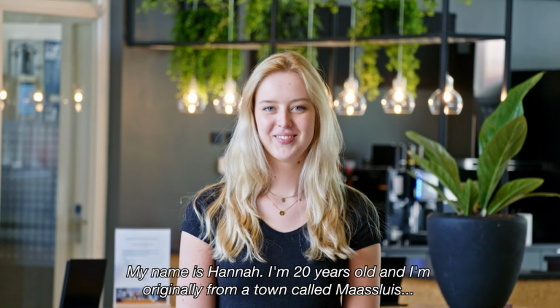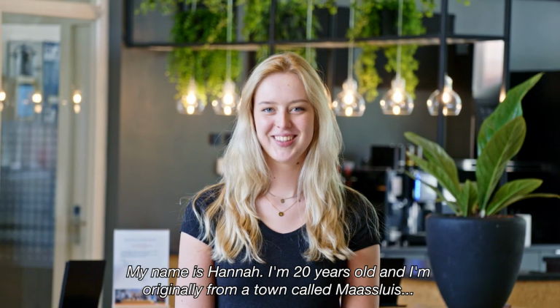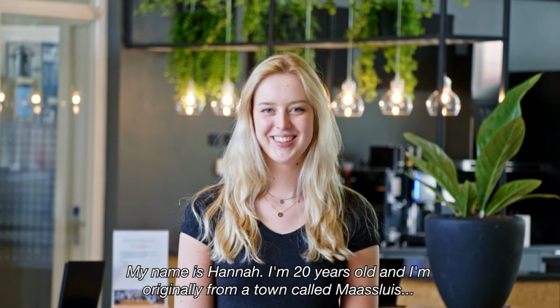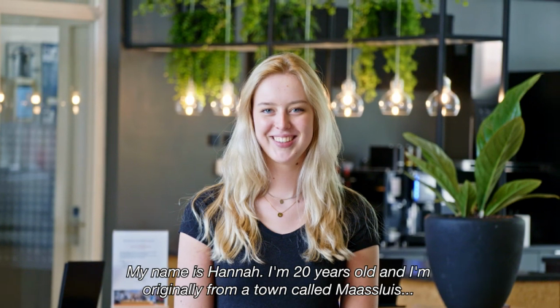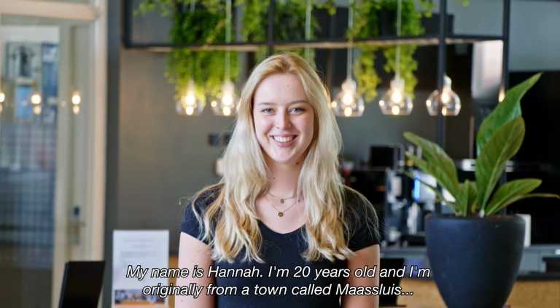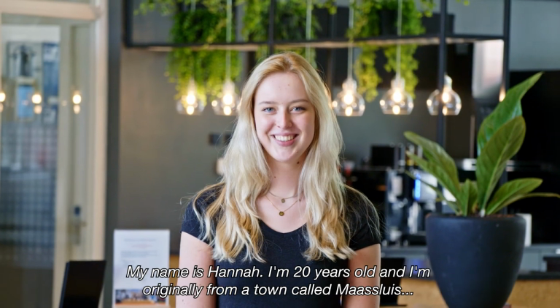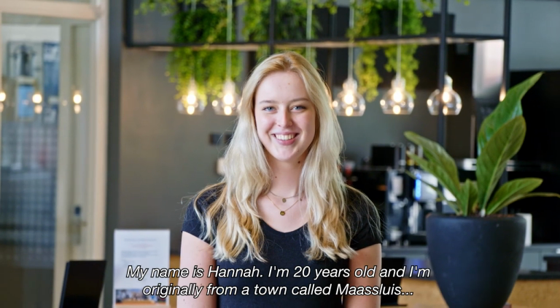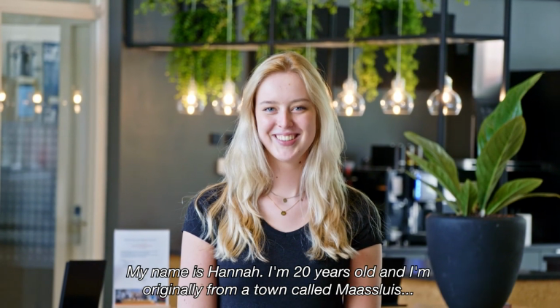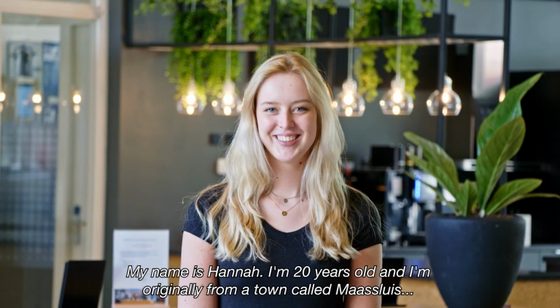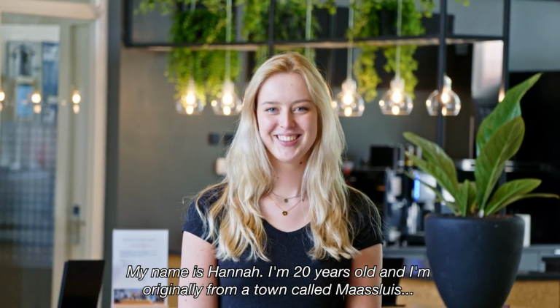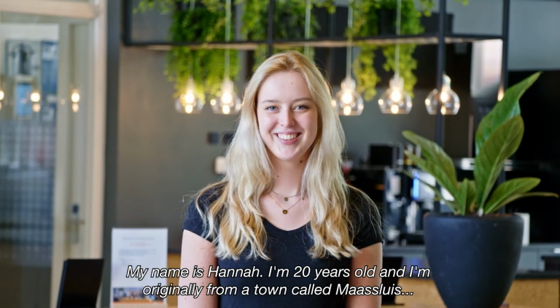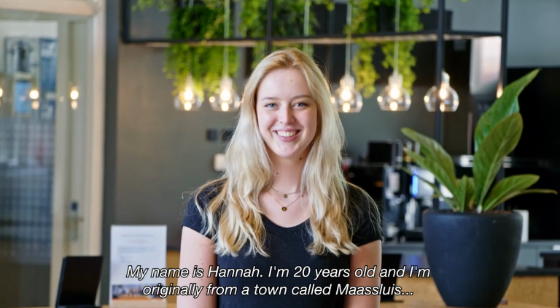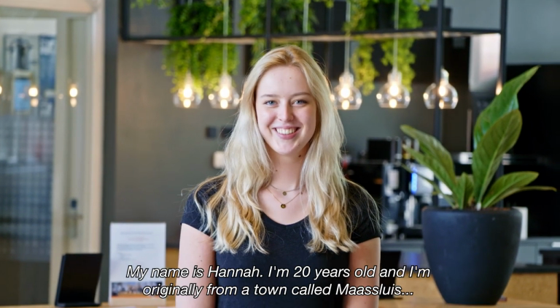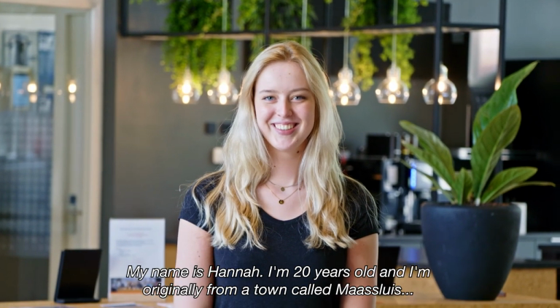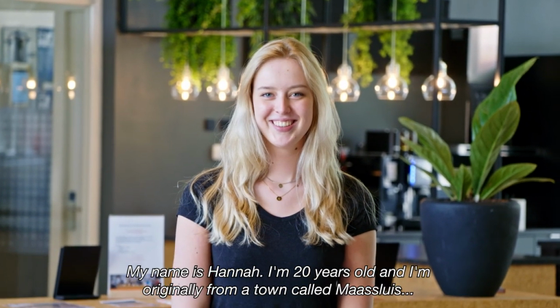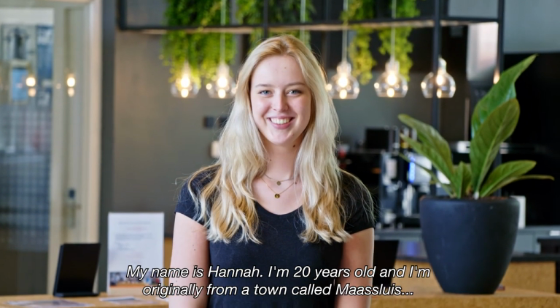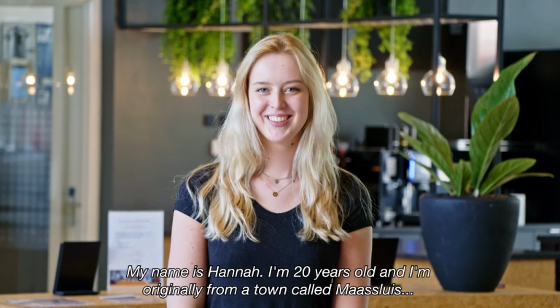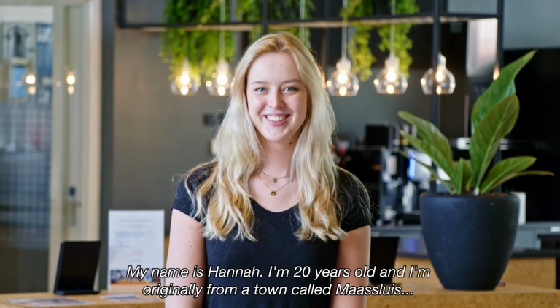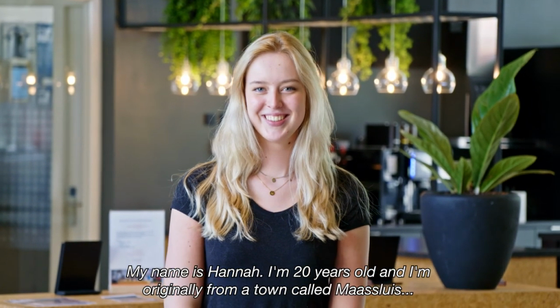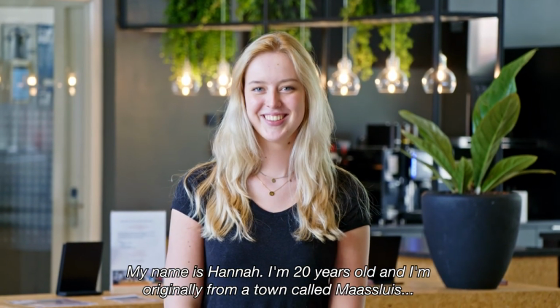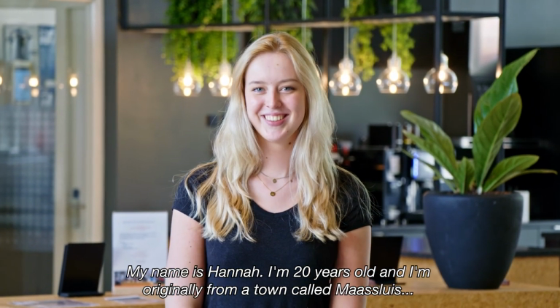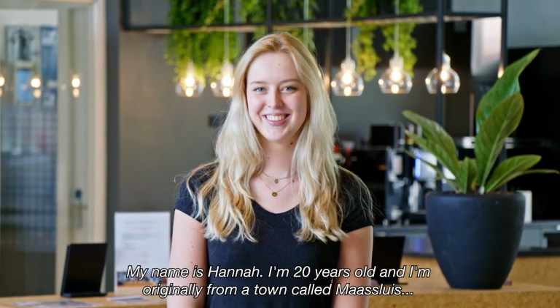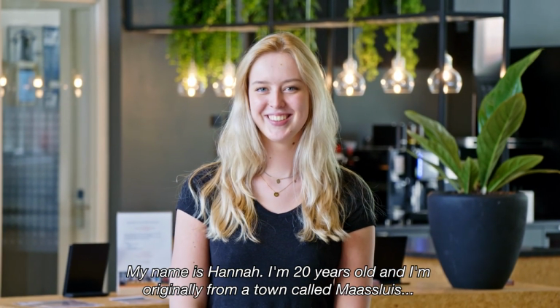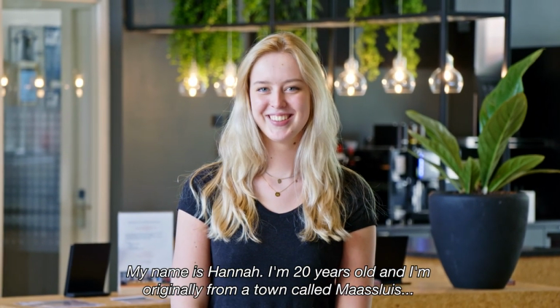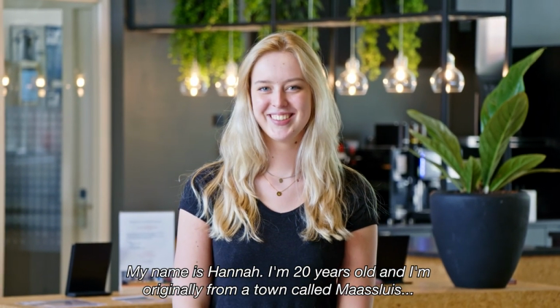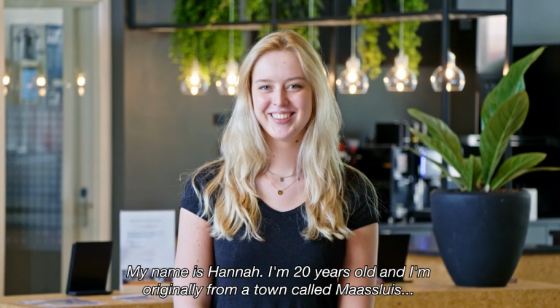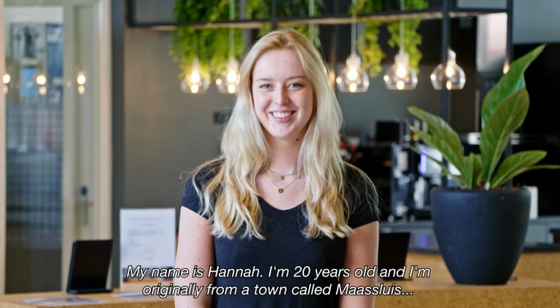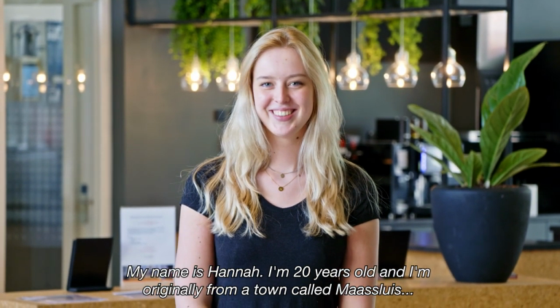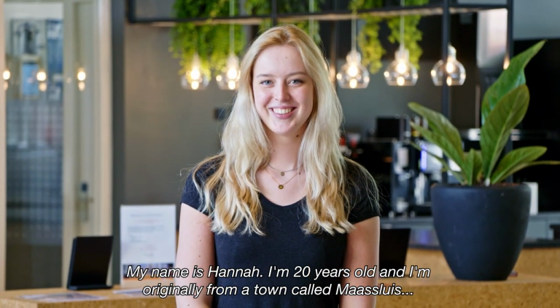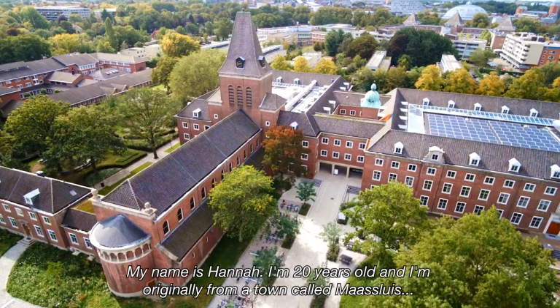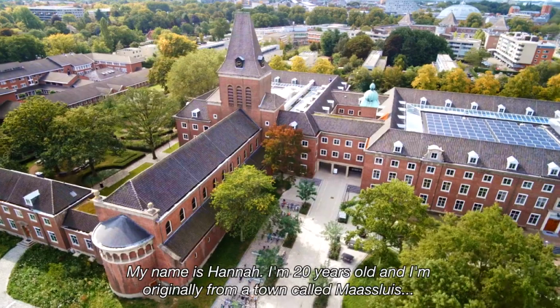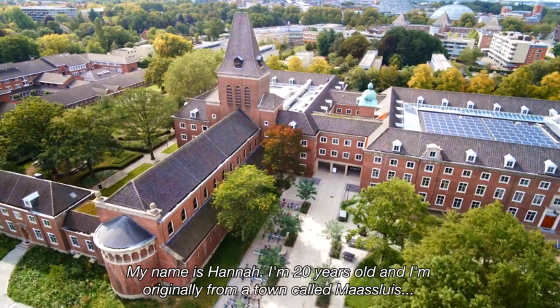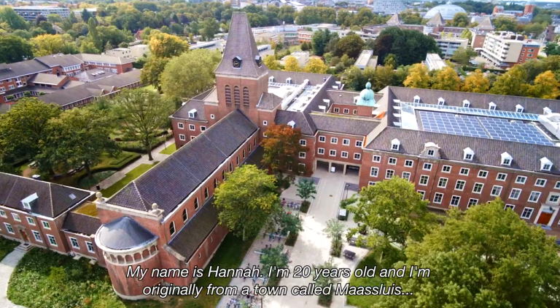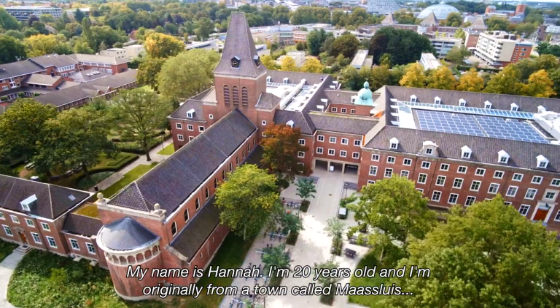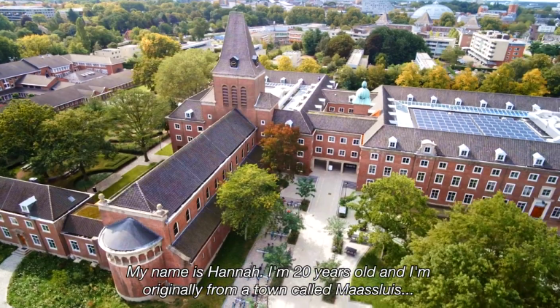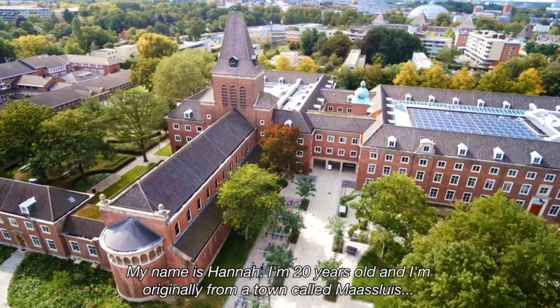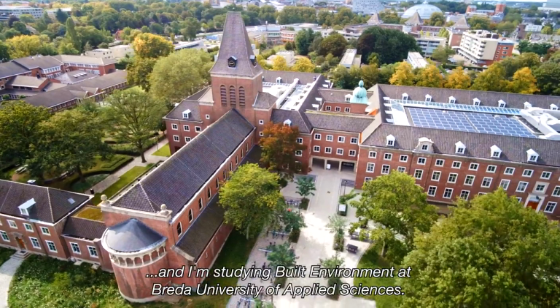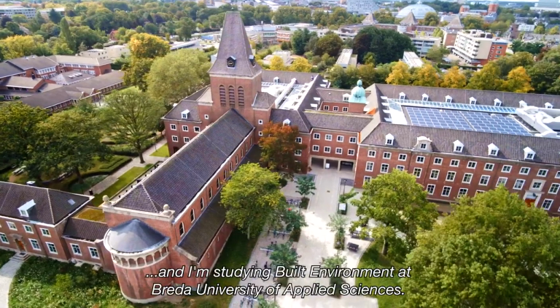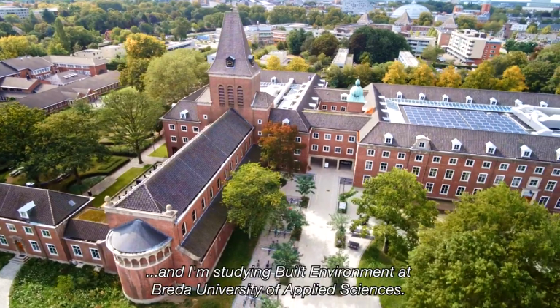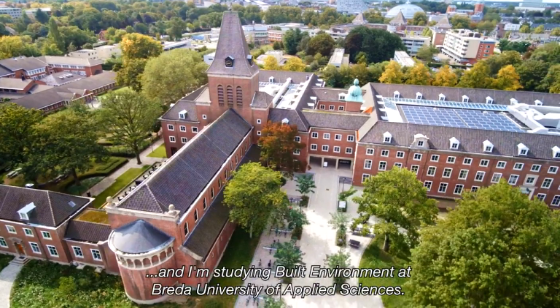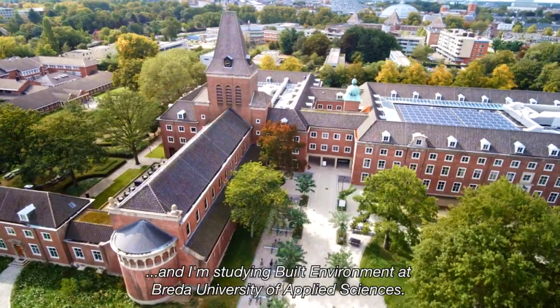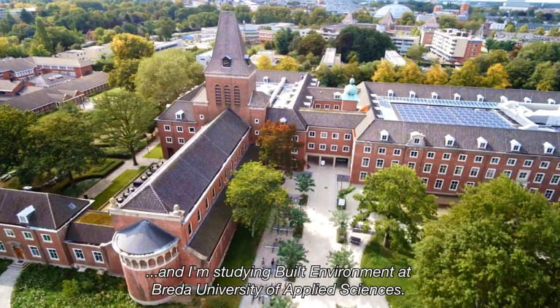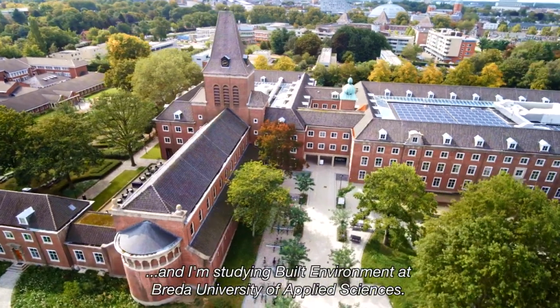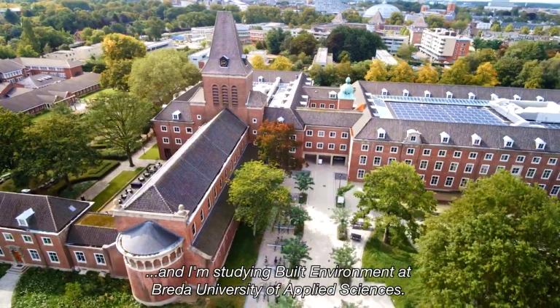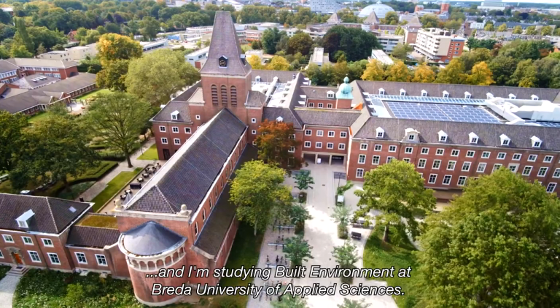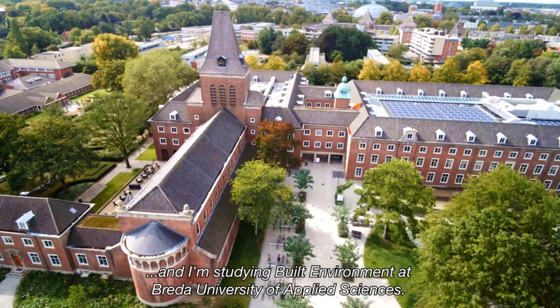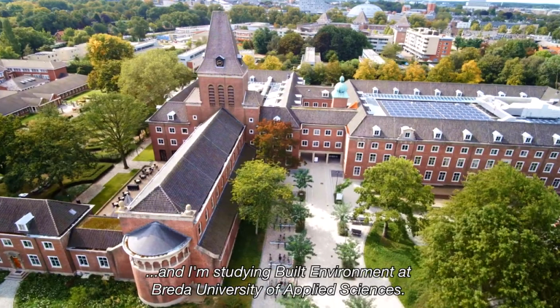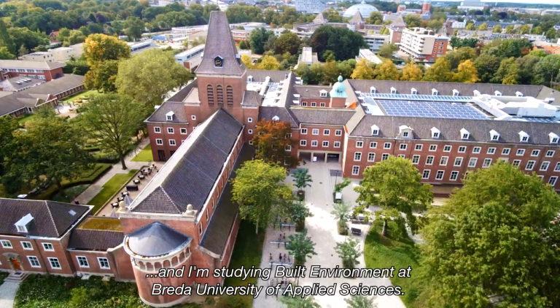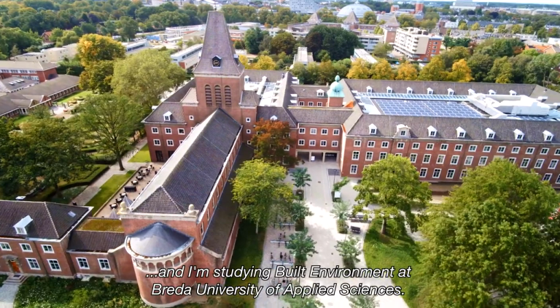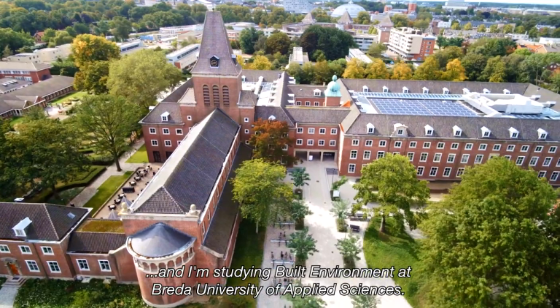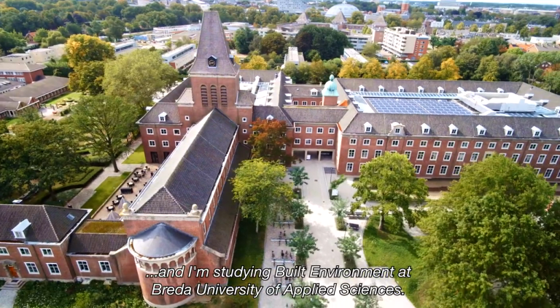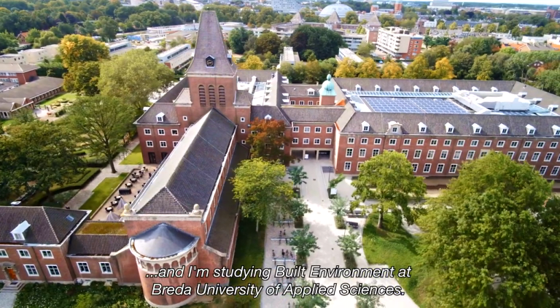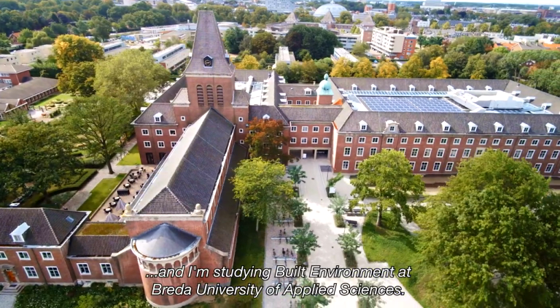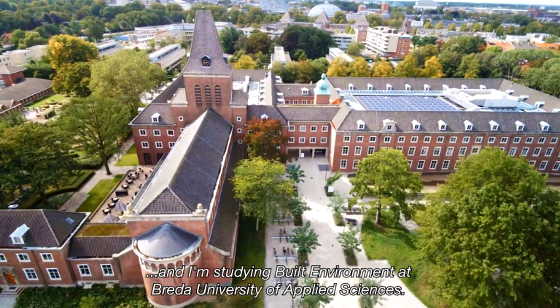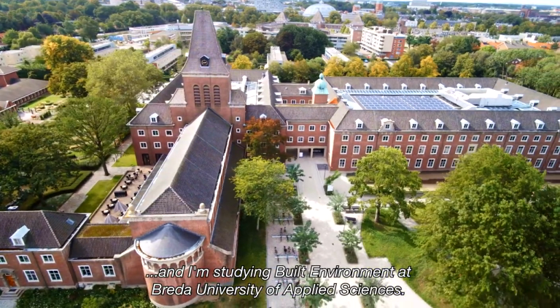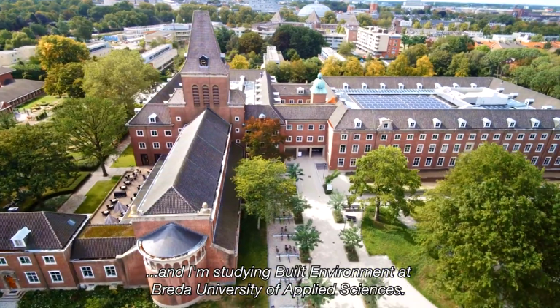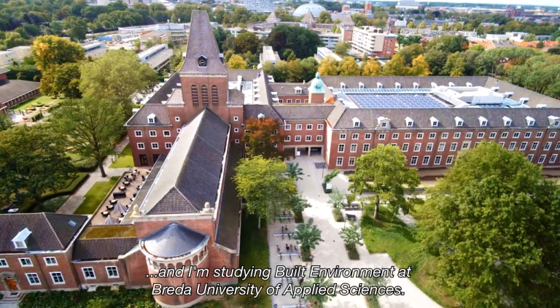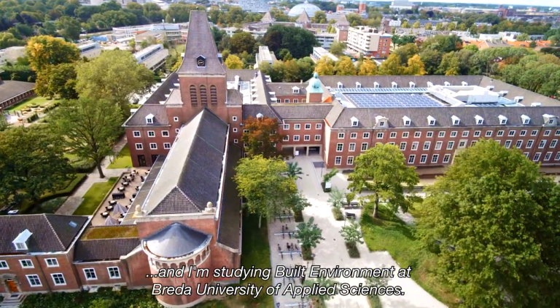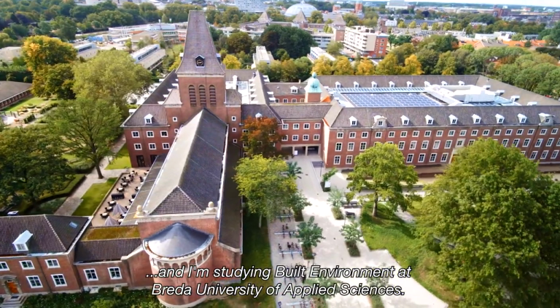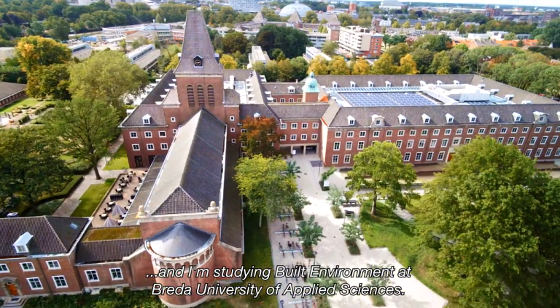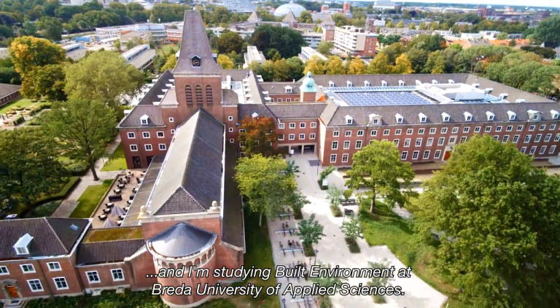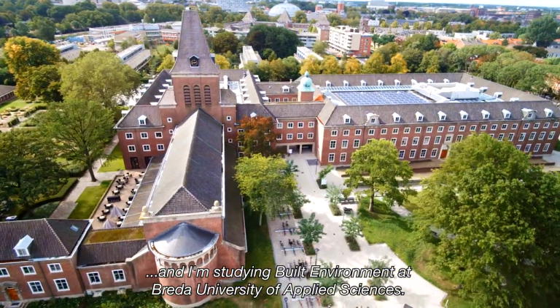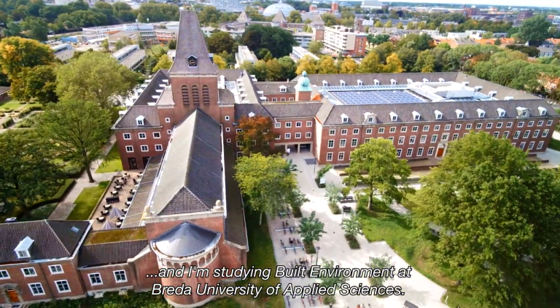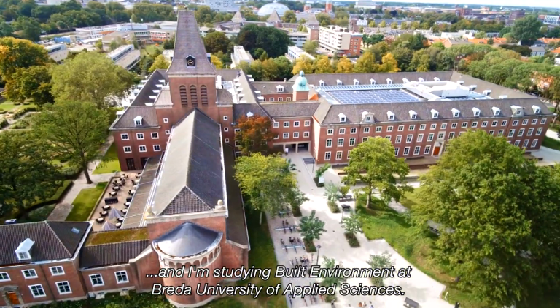My name is Hannah. I'm 20 years old. I'm originally from a town called Maasluis and I'm studying built environment at Breda University of Applied Sciences.